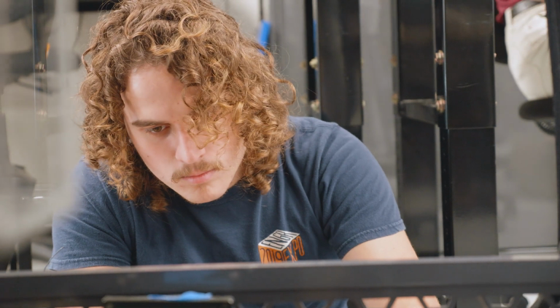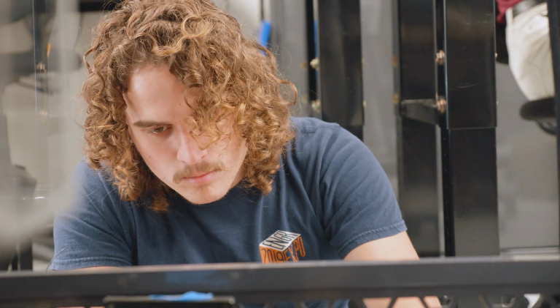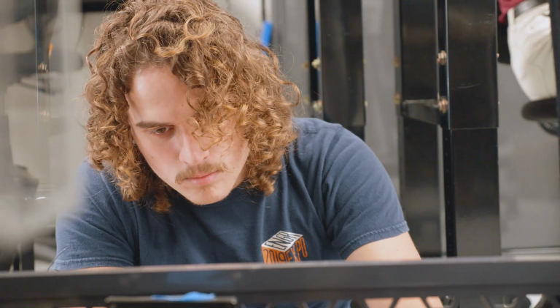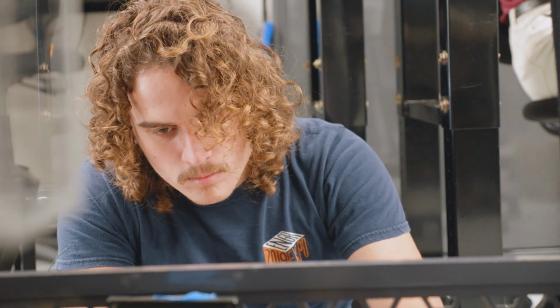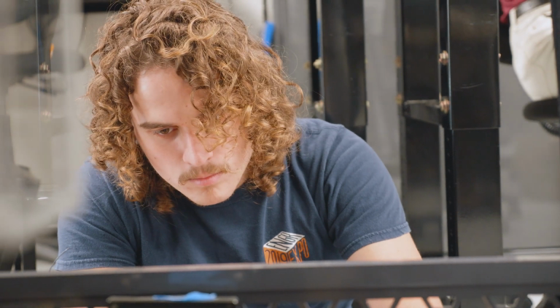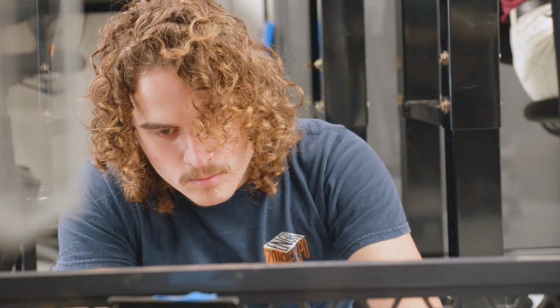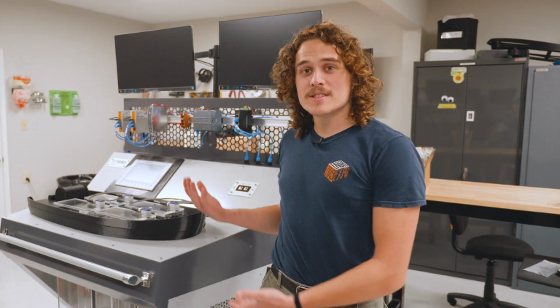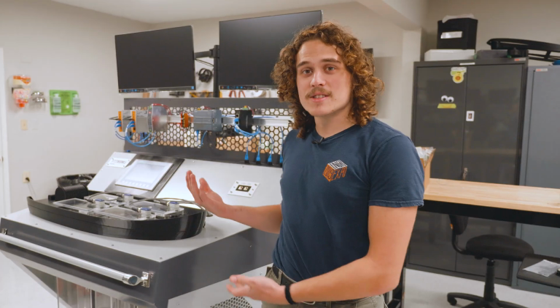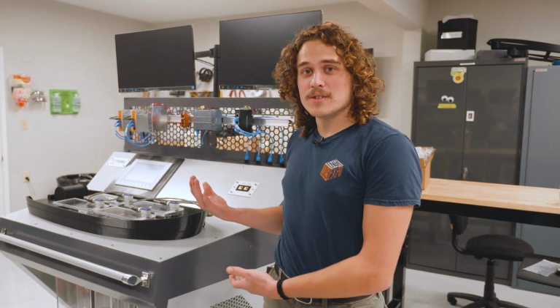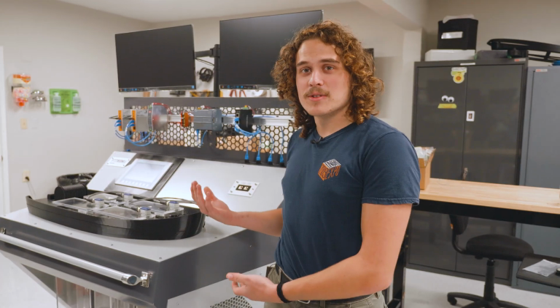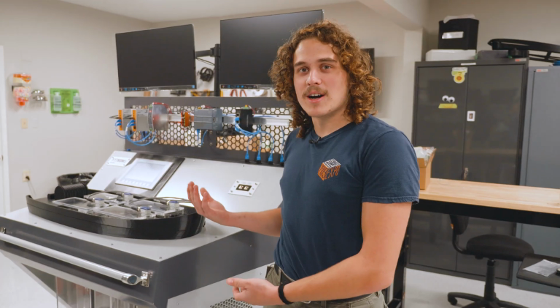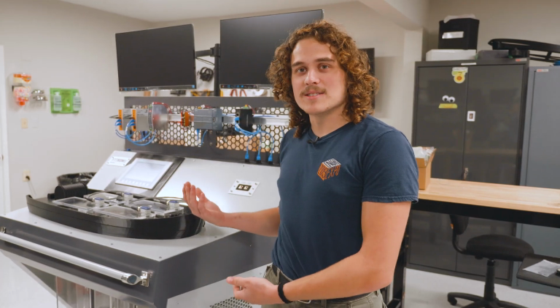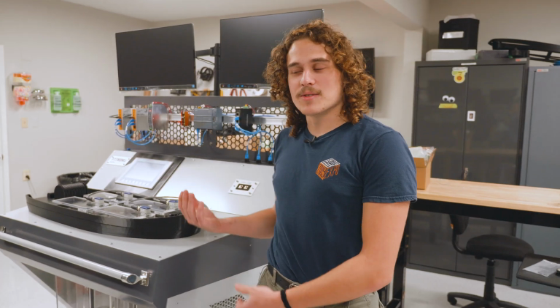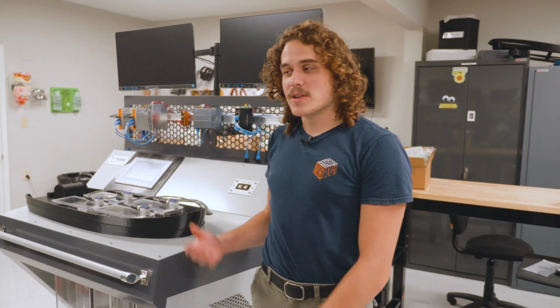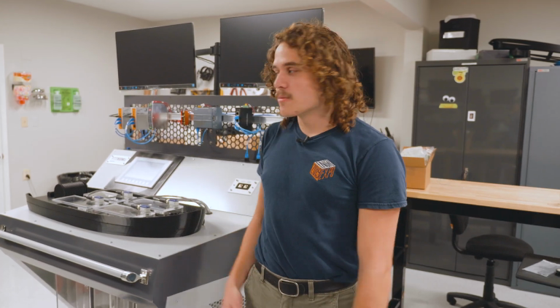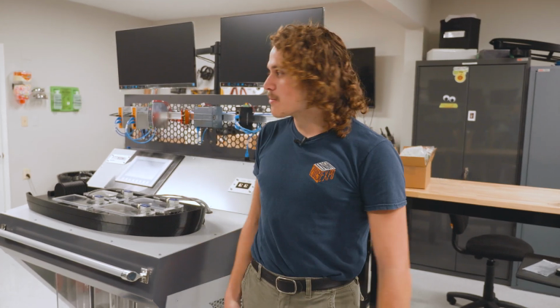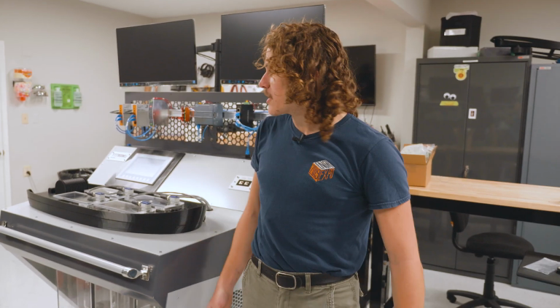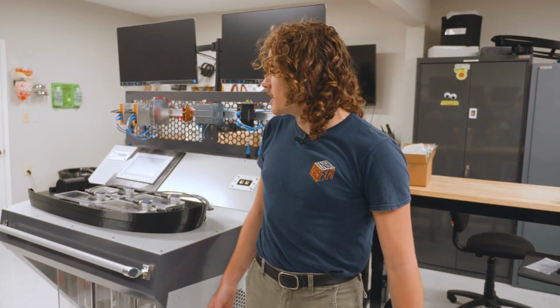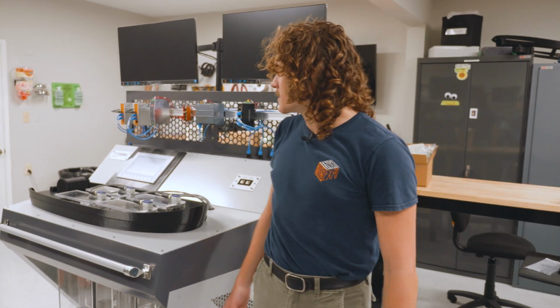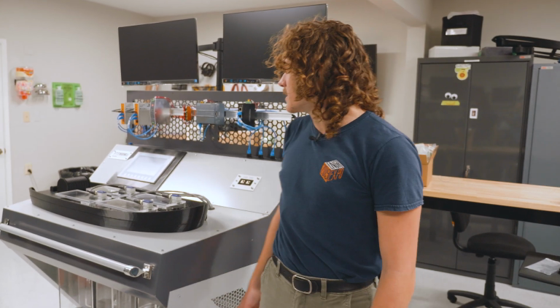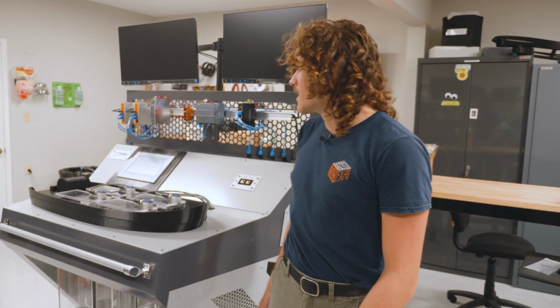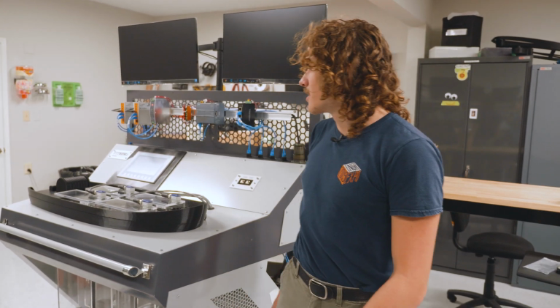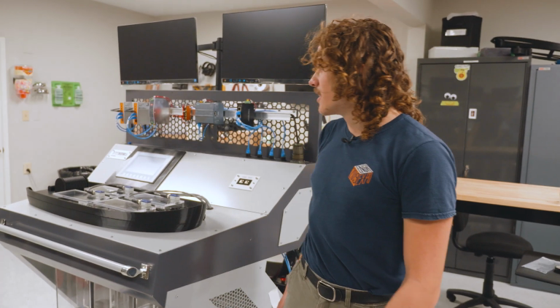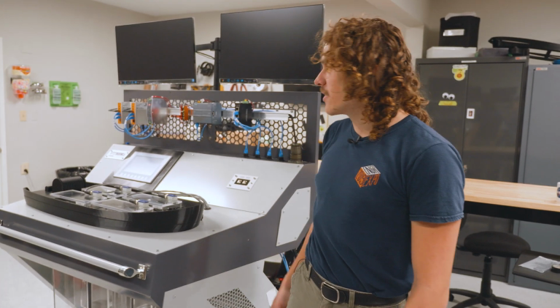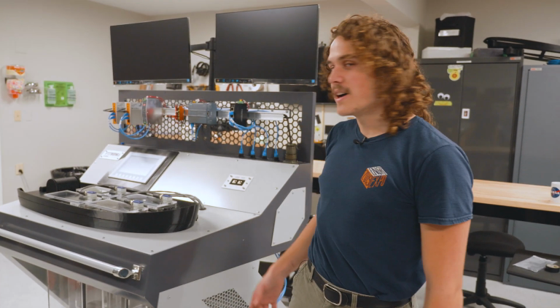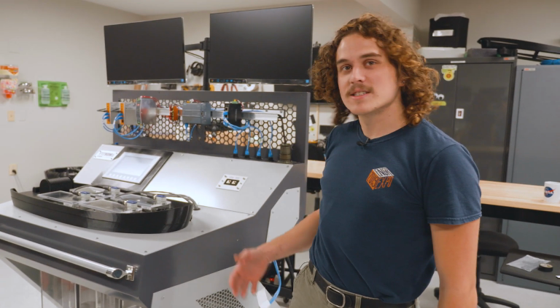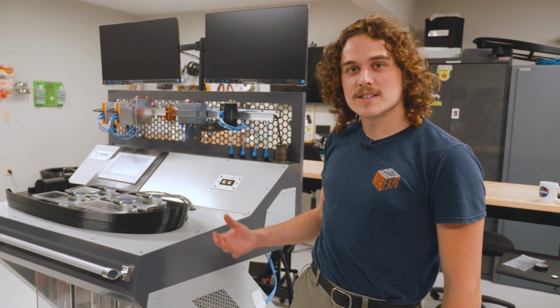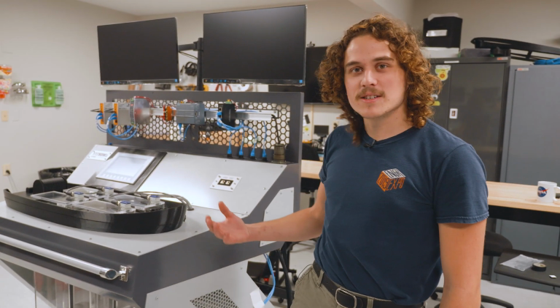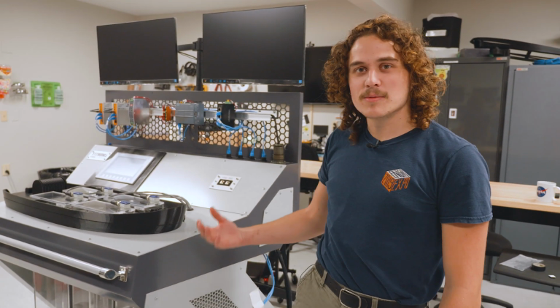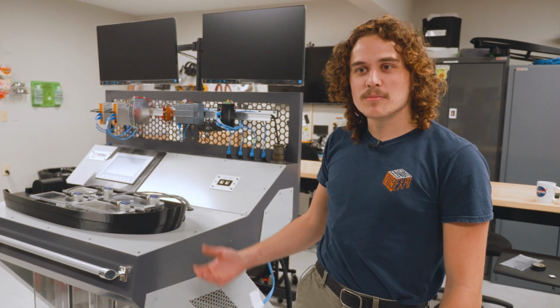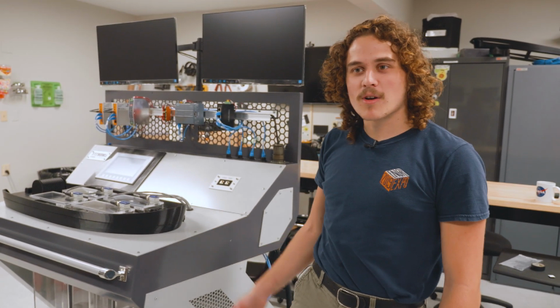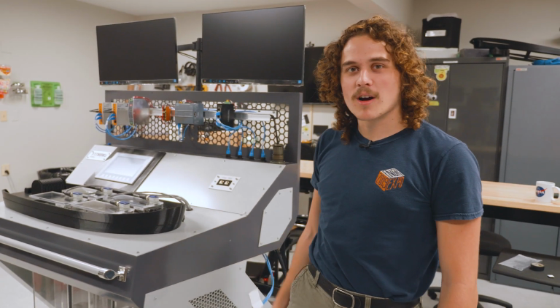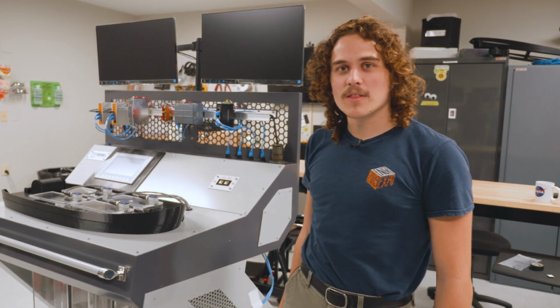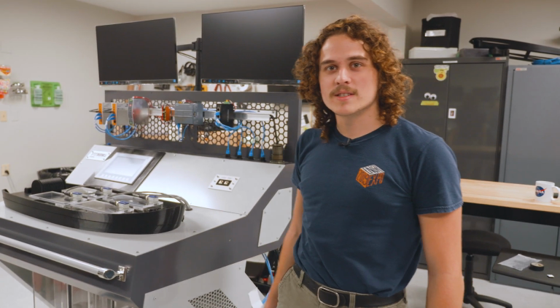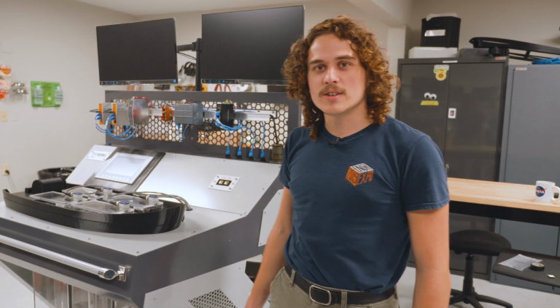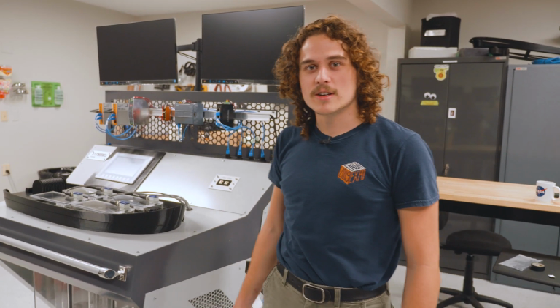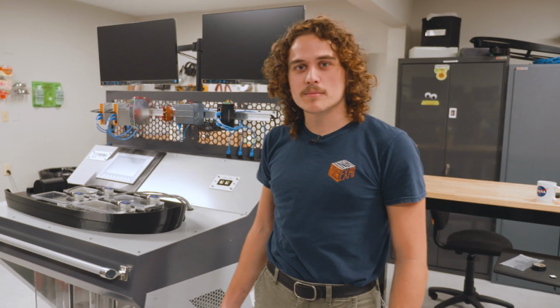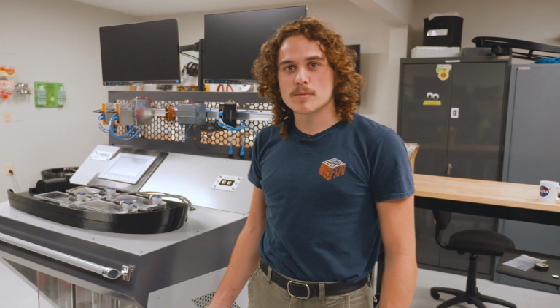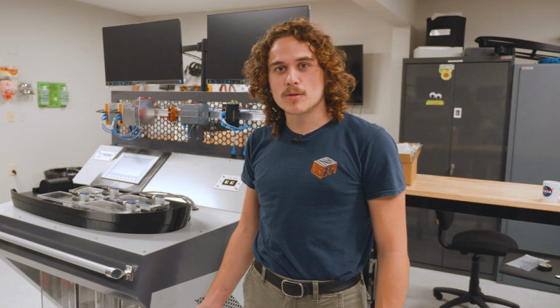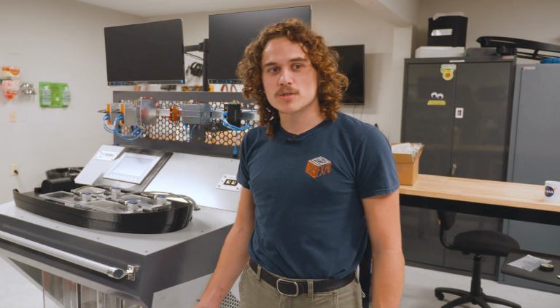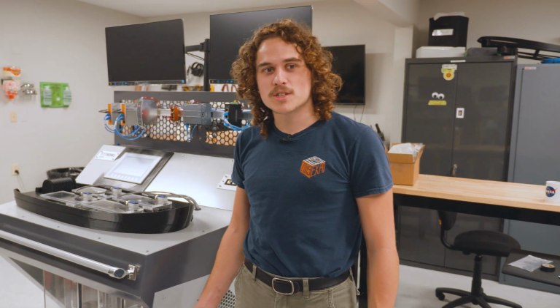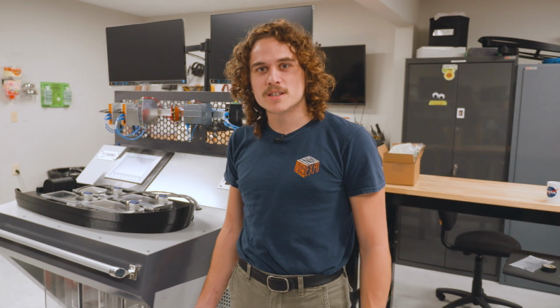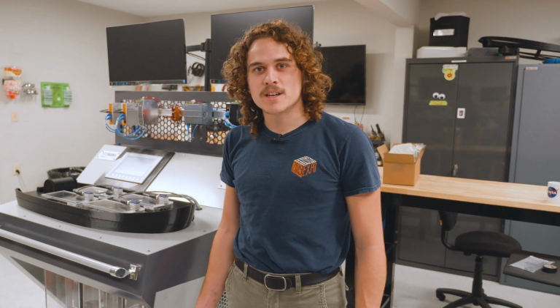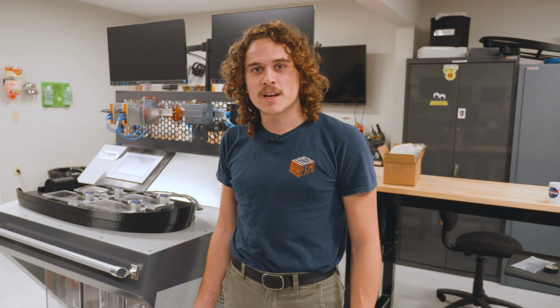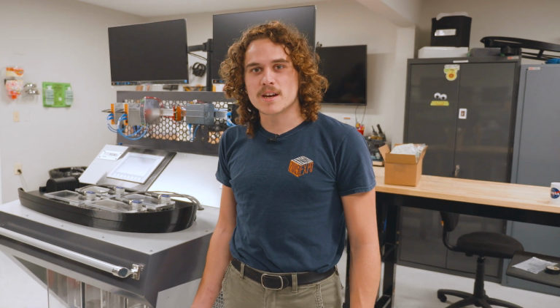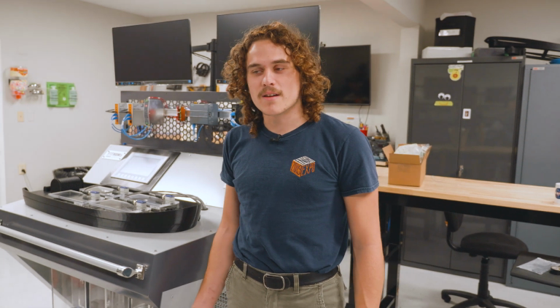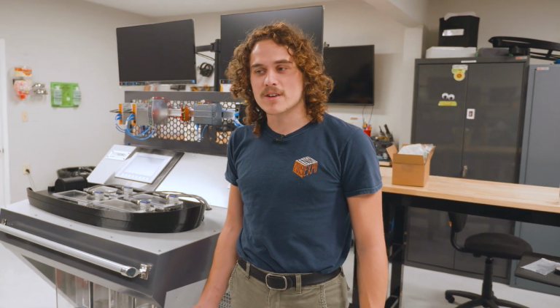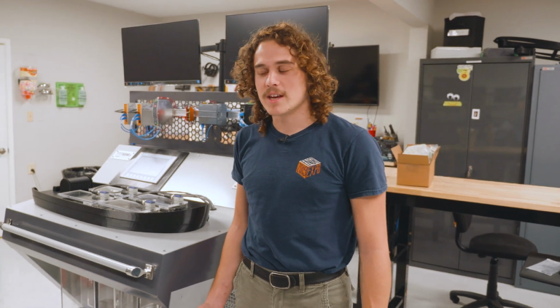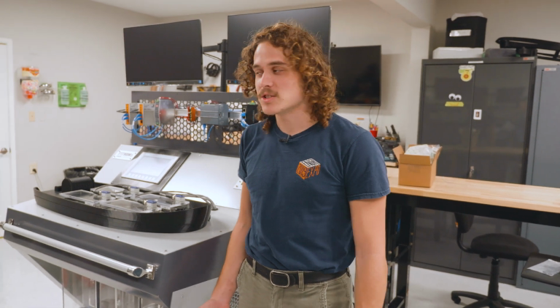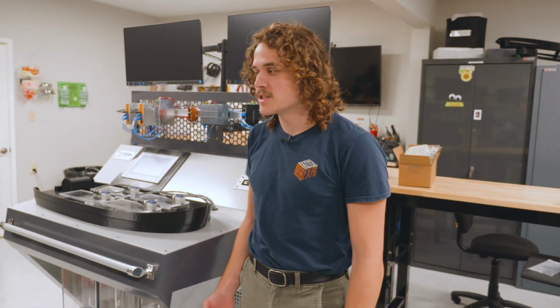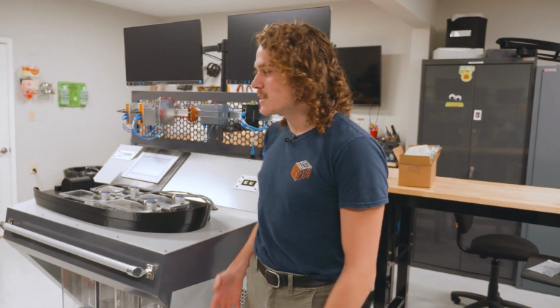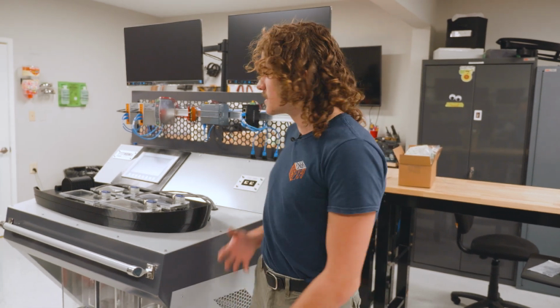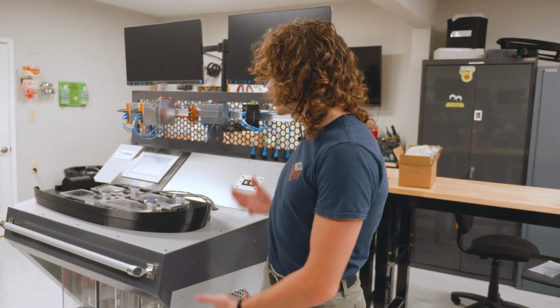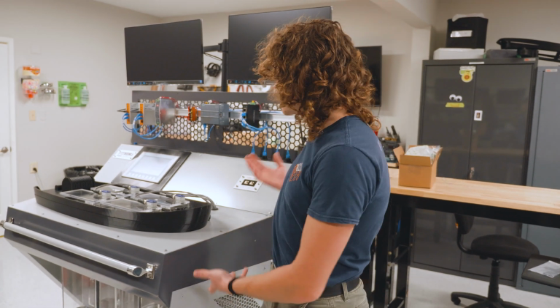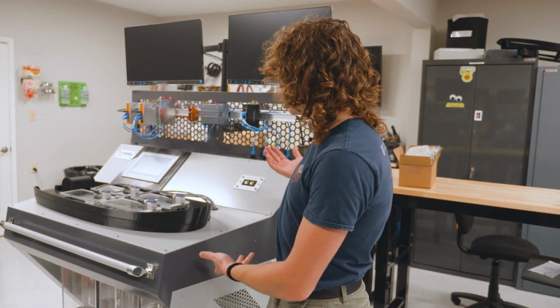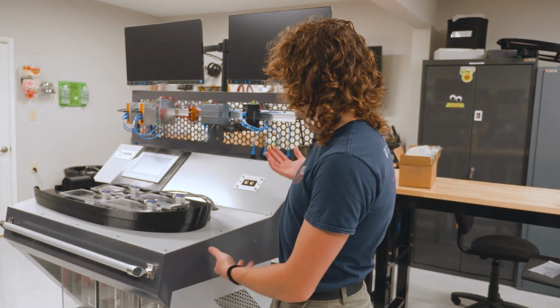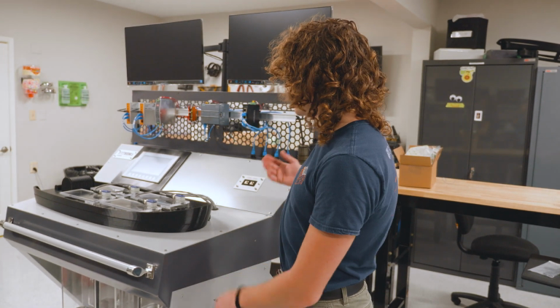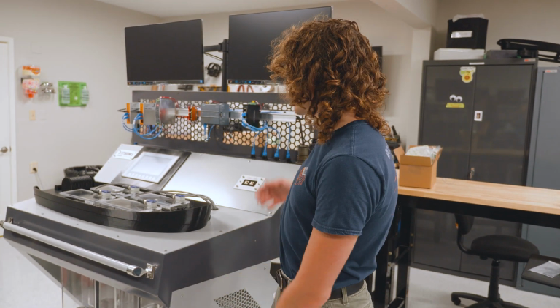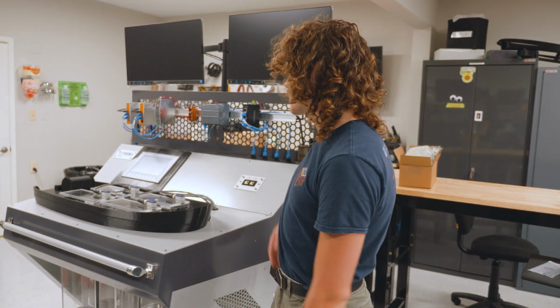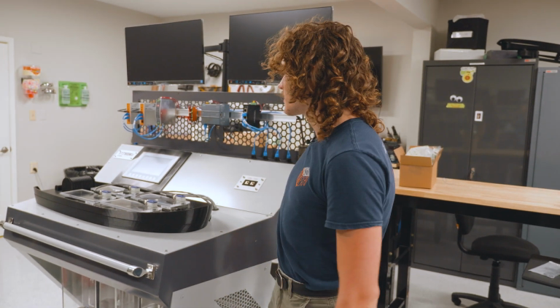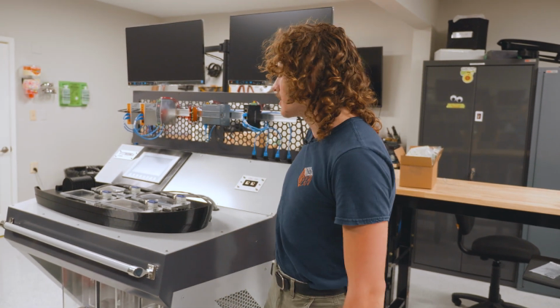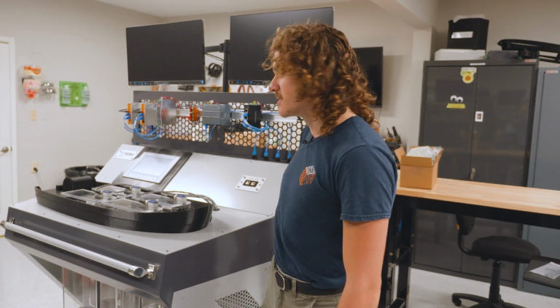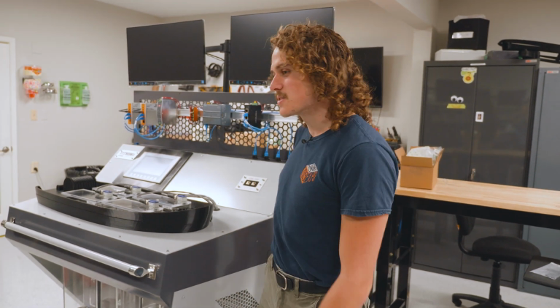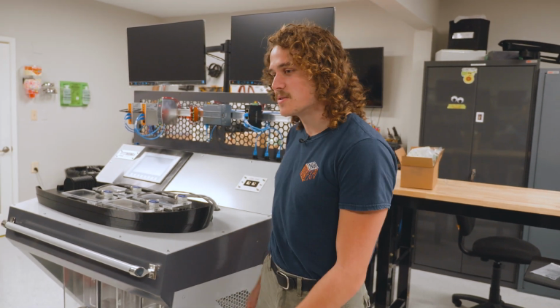This is the new console that we're bringing to DEFCON. Last year we brought steering and propulsion and navigation. This is the ballast grace console.